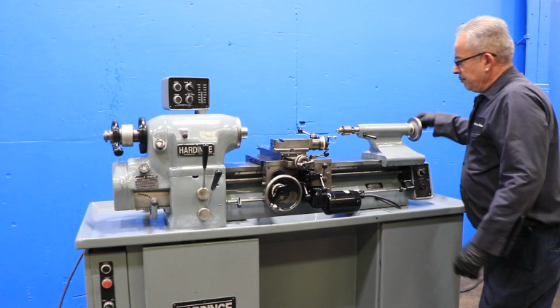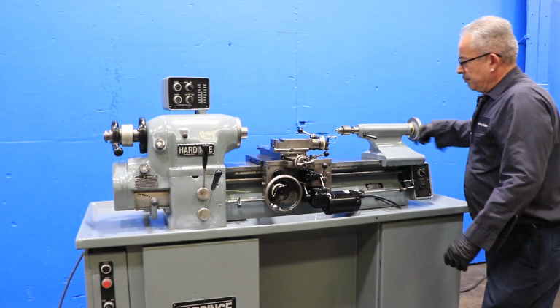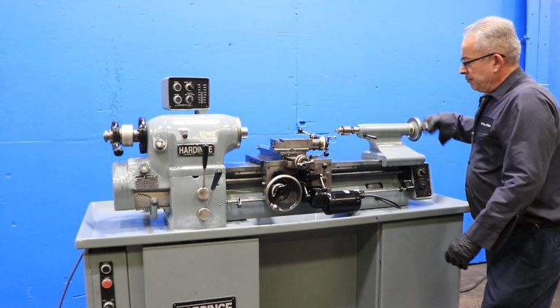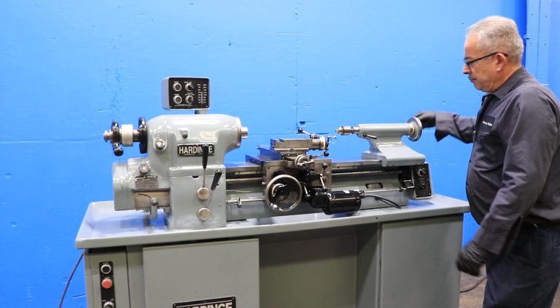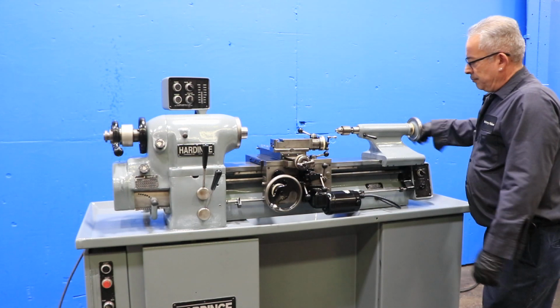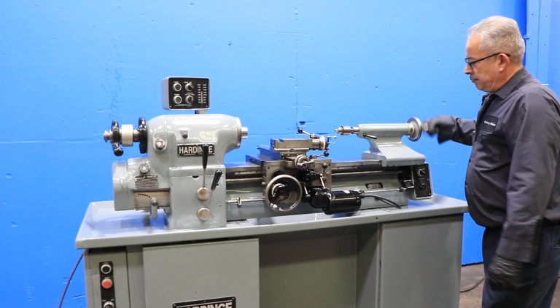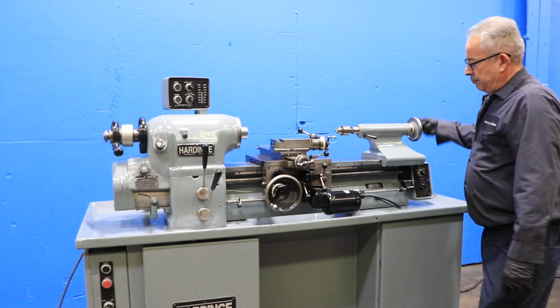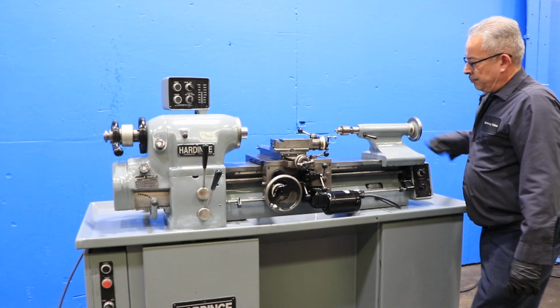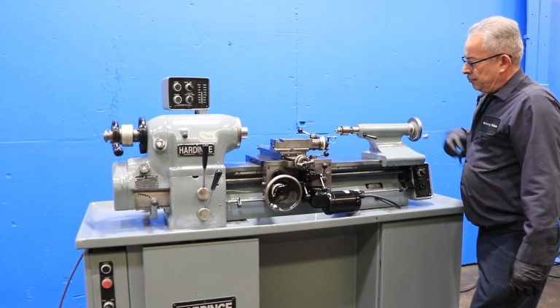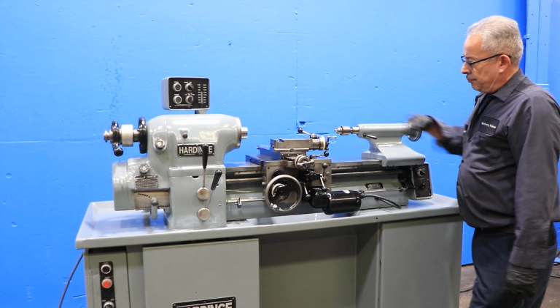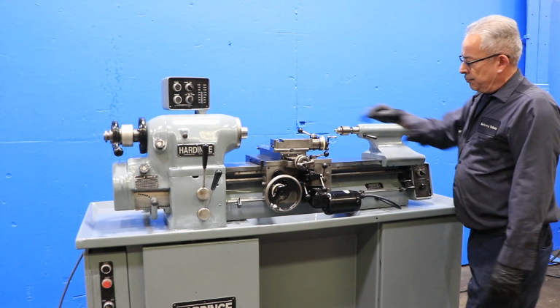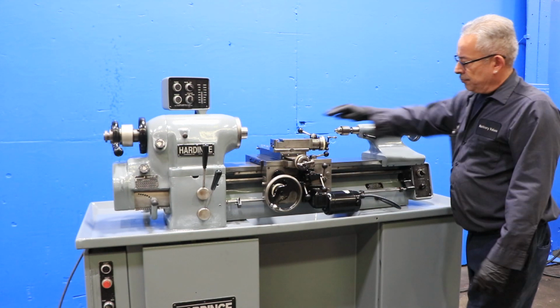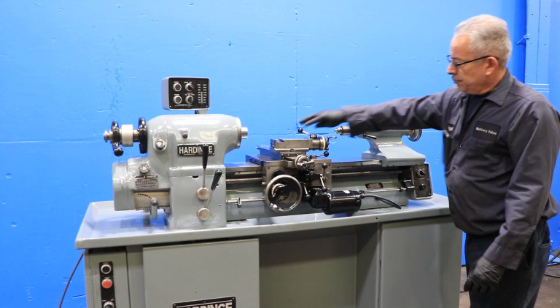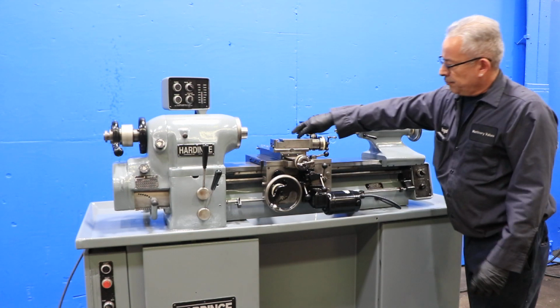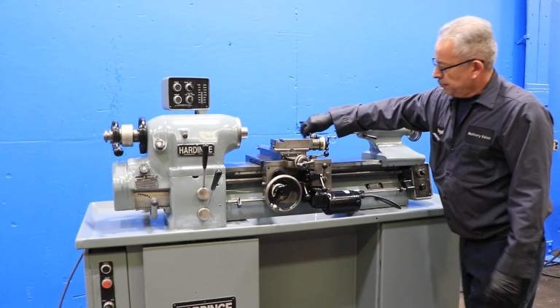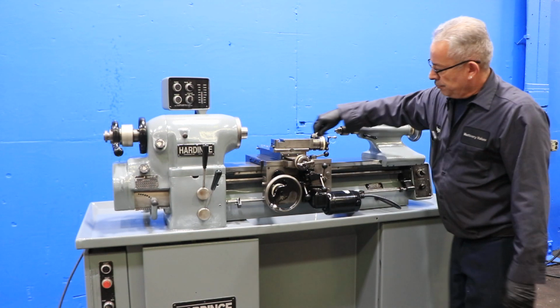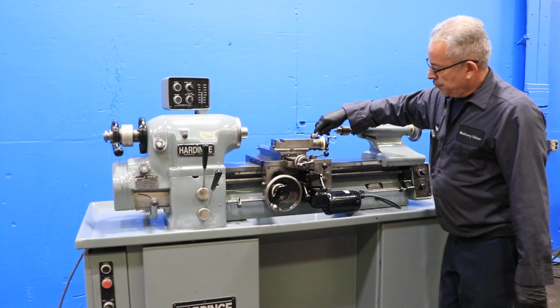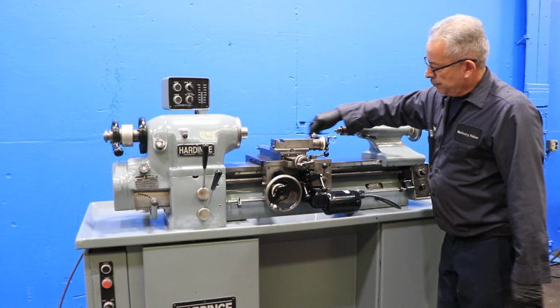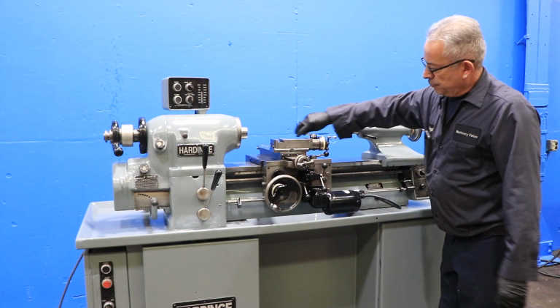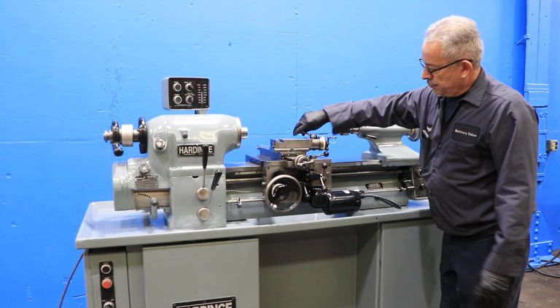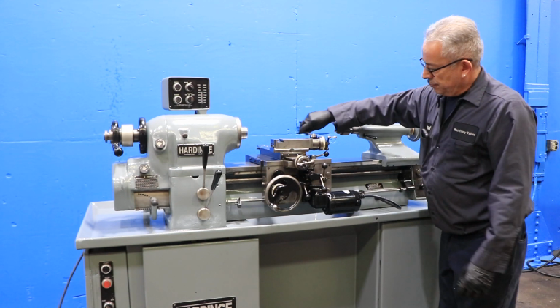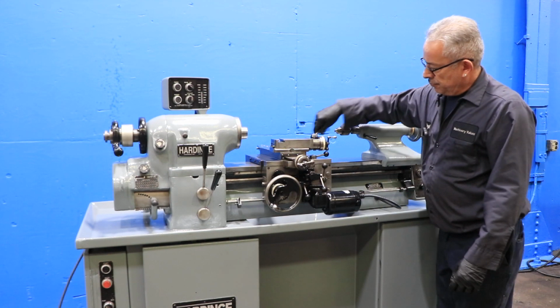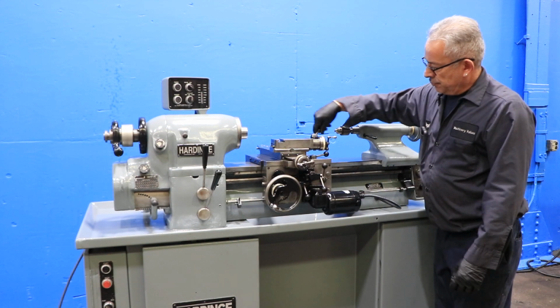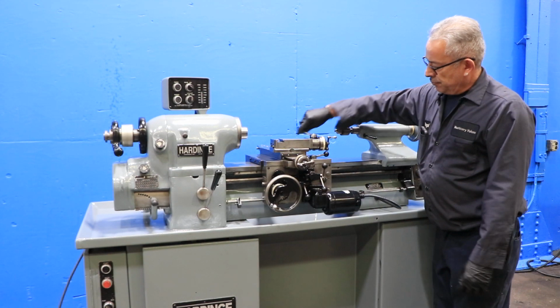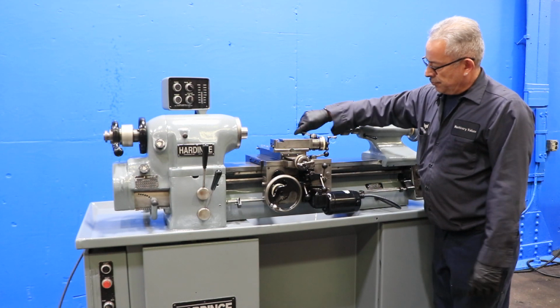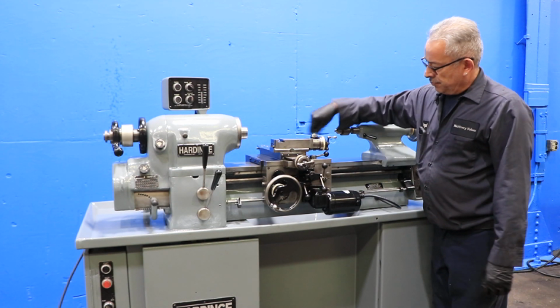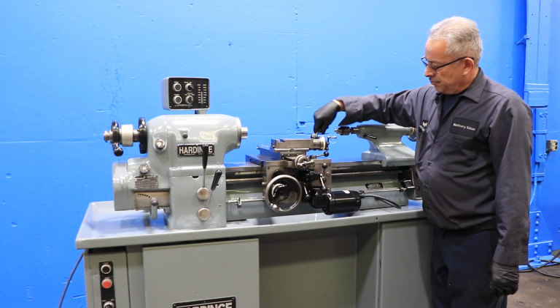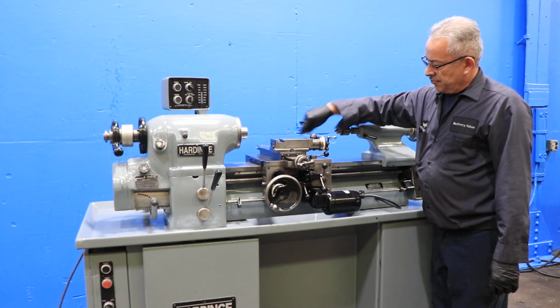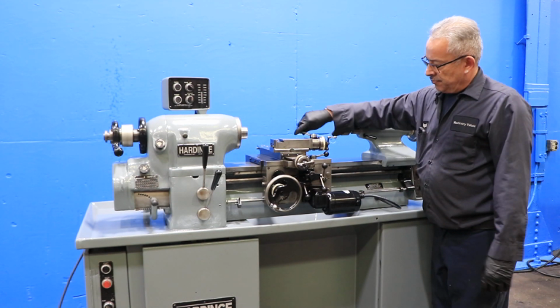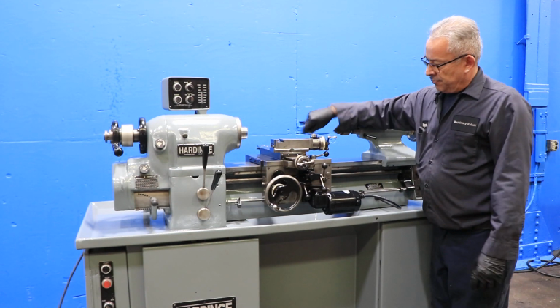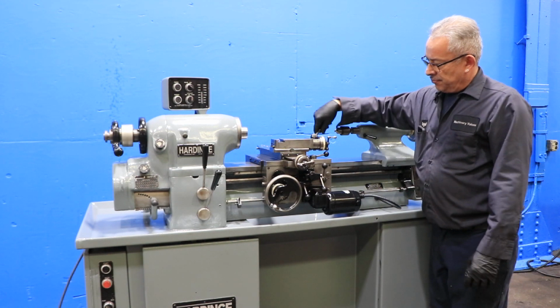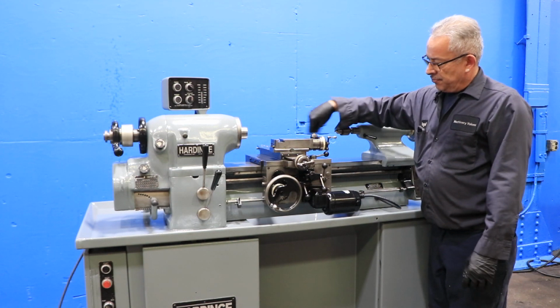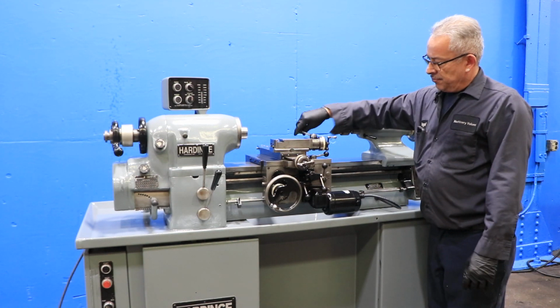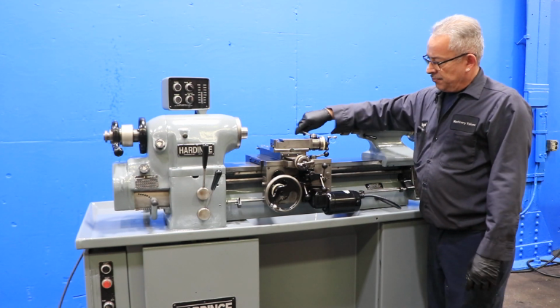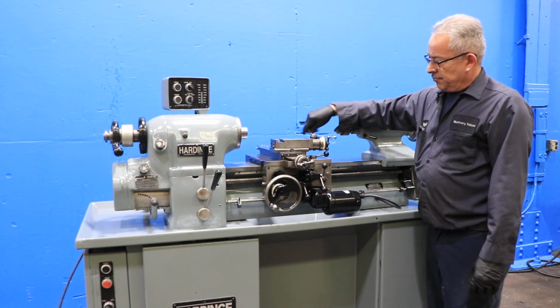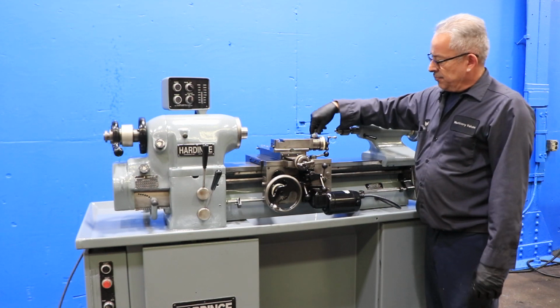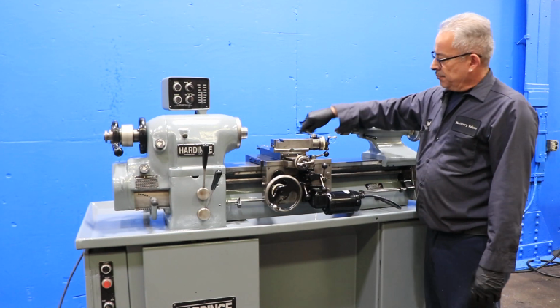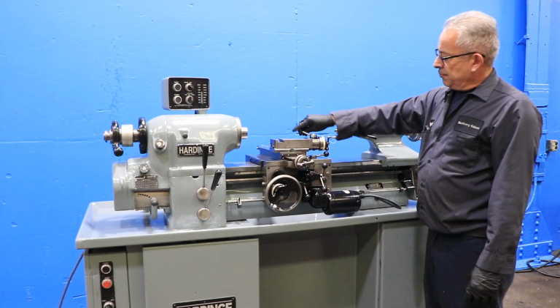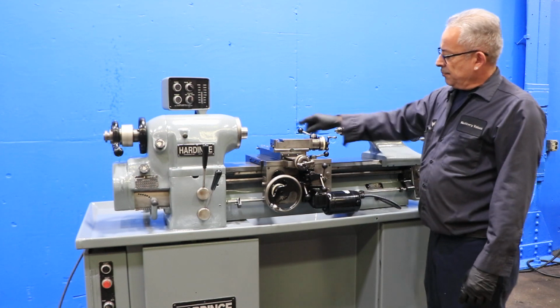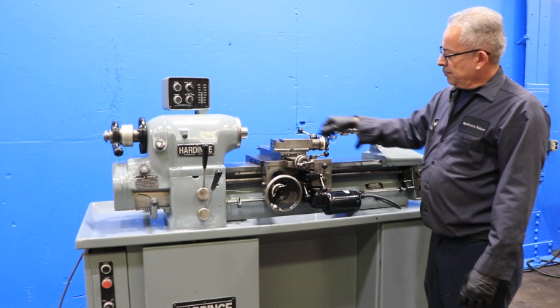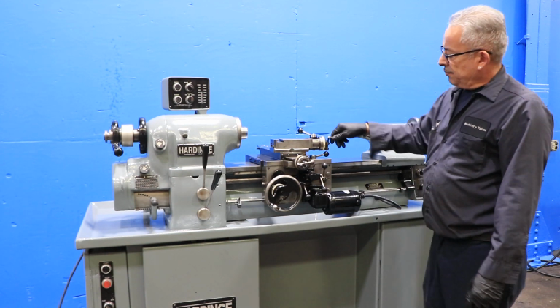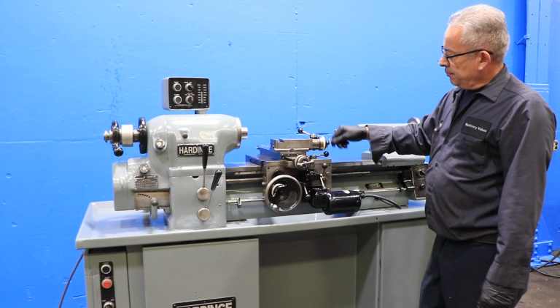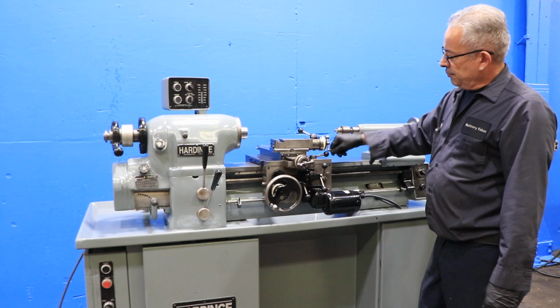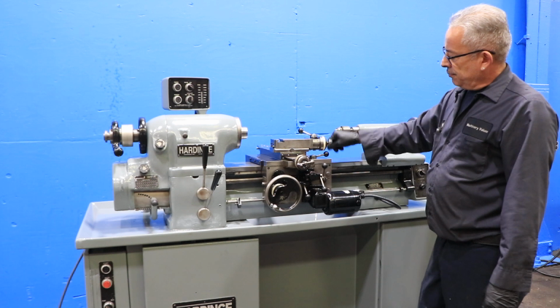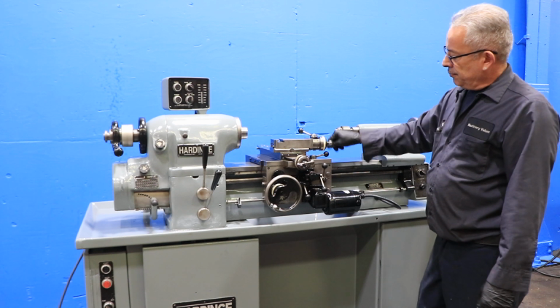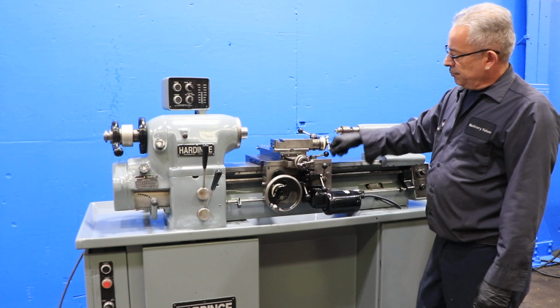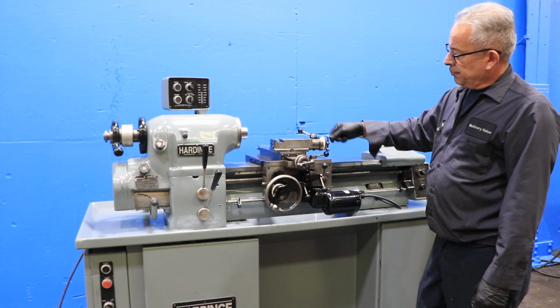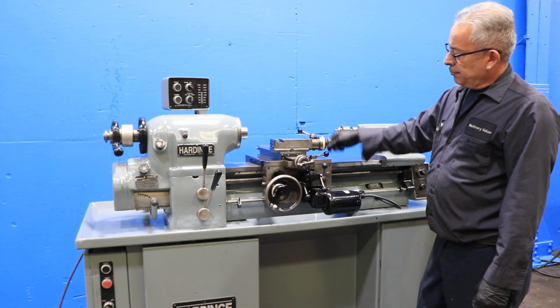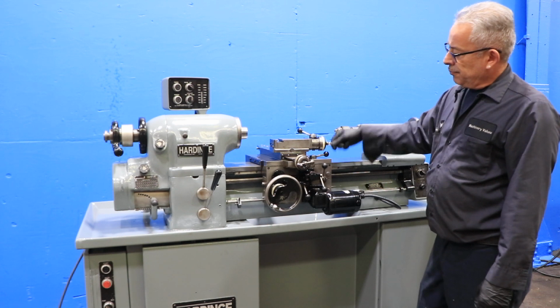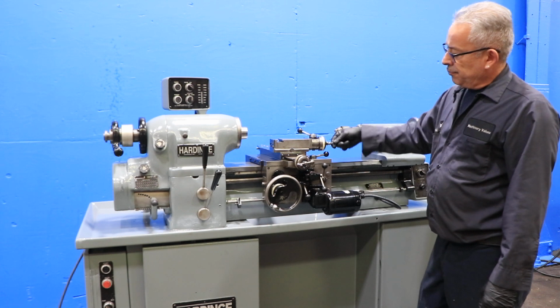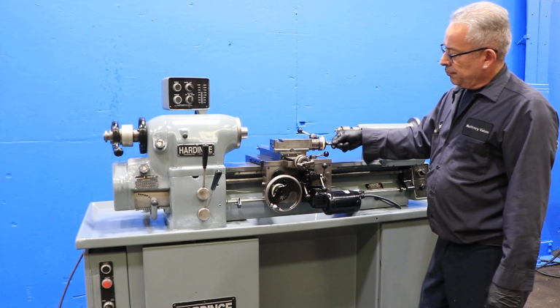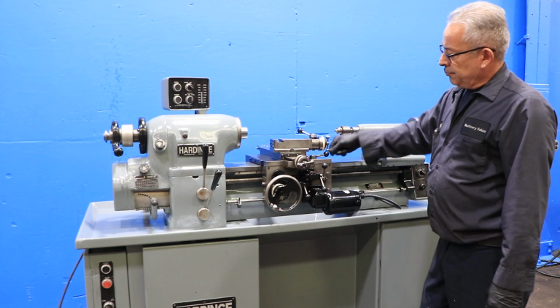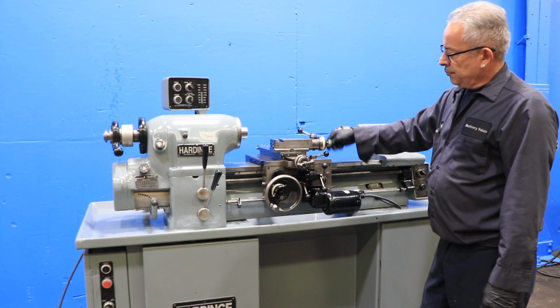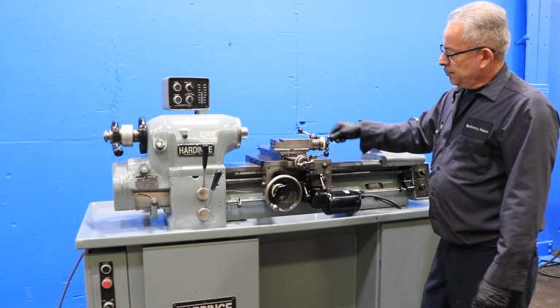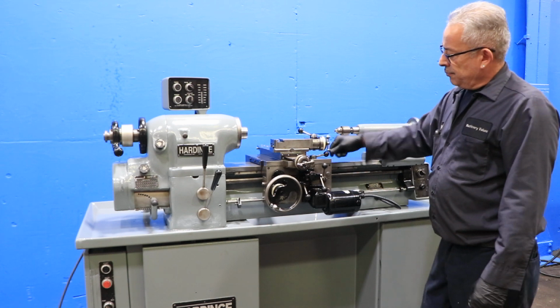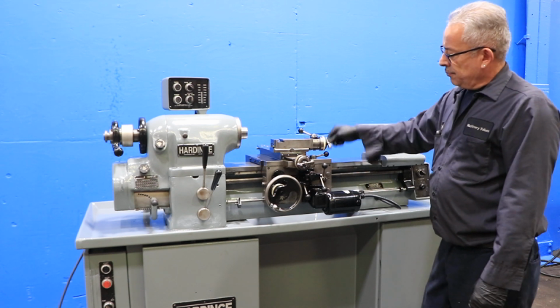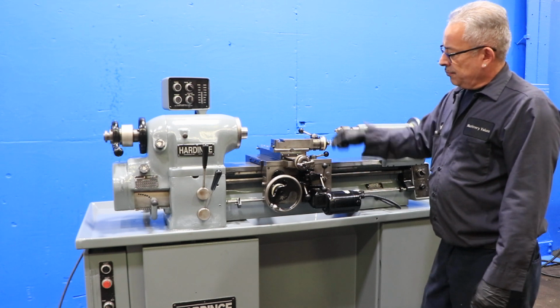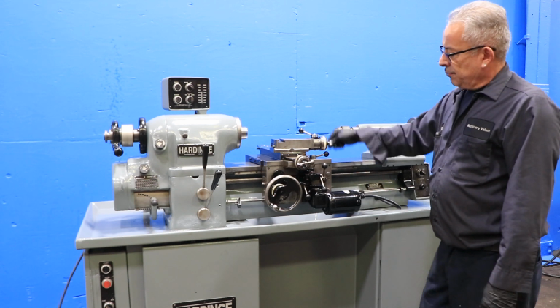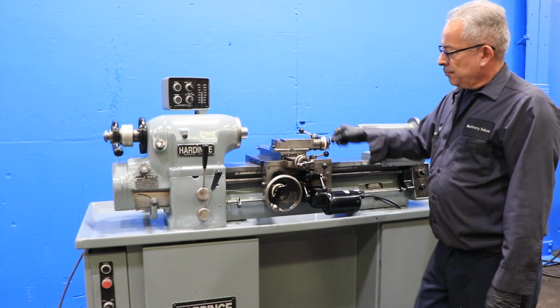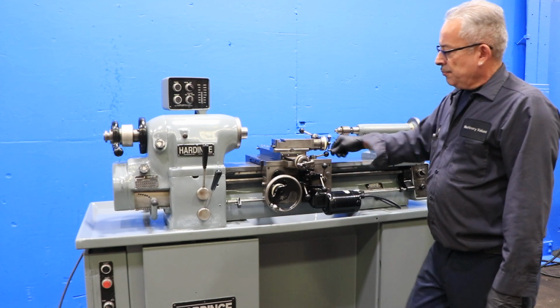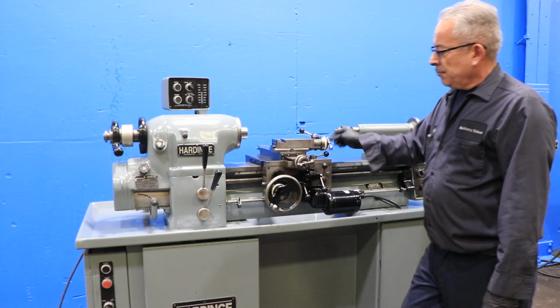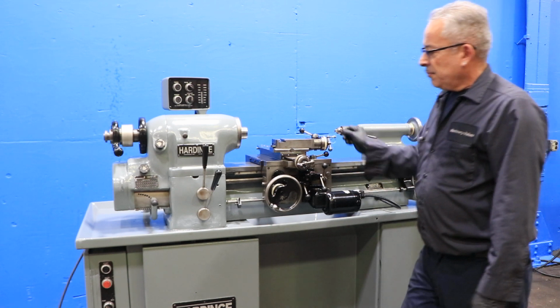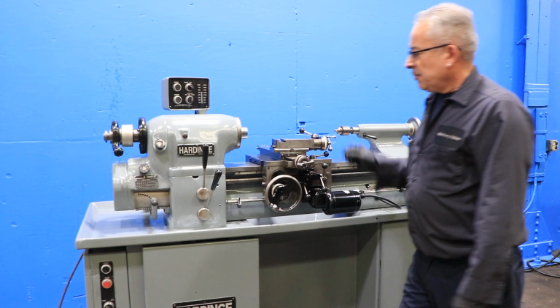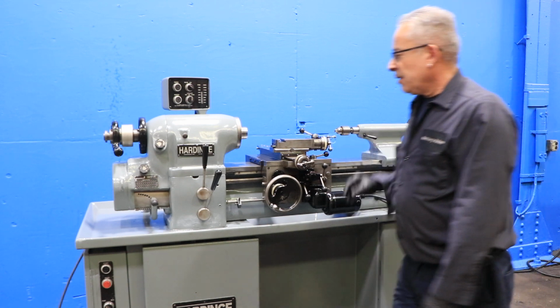Tailstock, which is number two Morse taper. That's your cam for when you're threading. Pull it out. Compound.